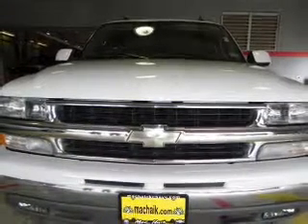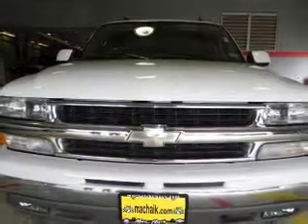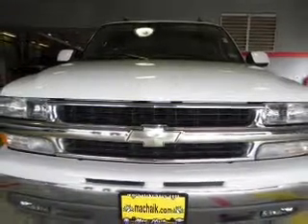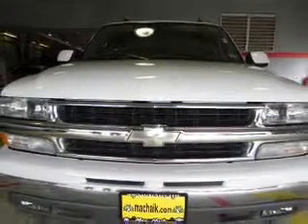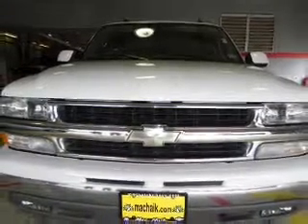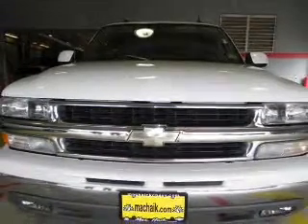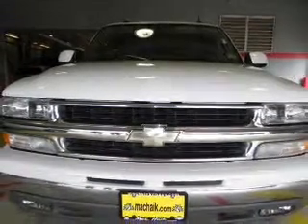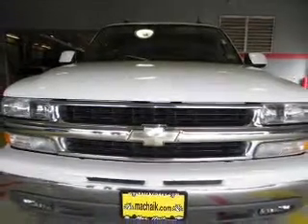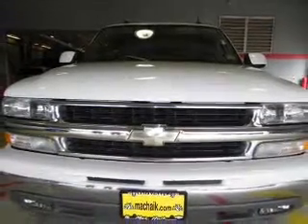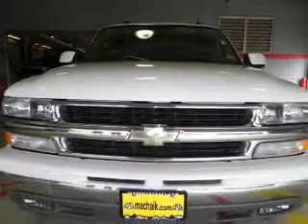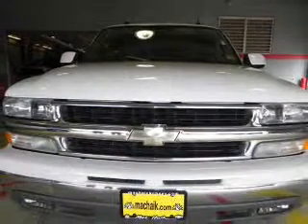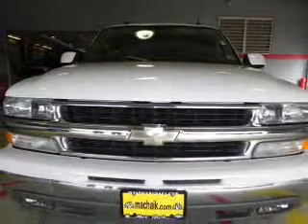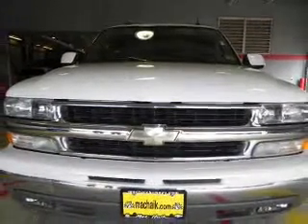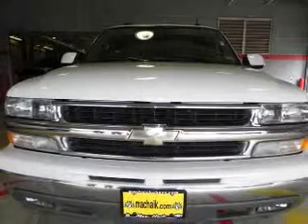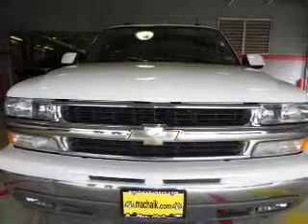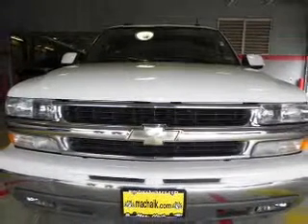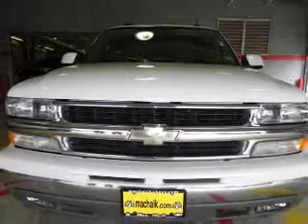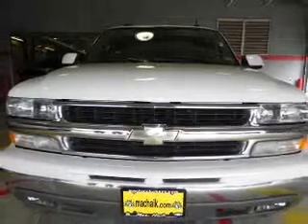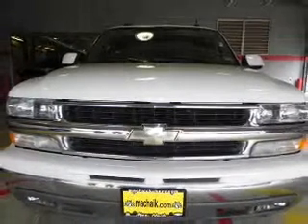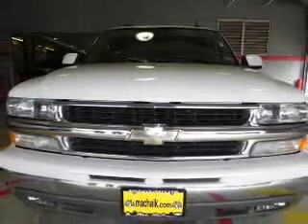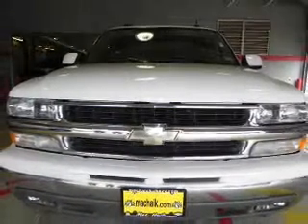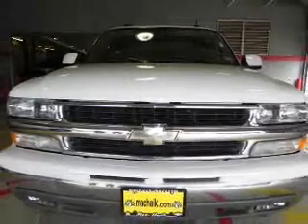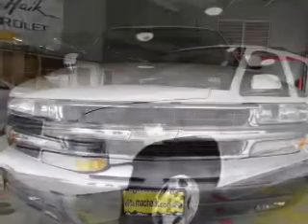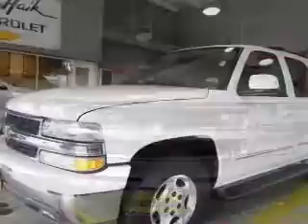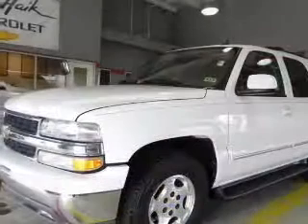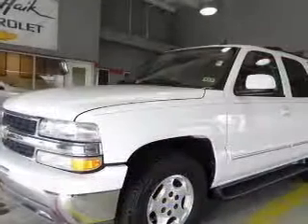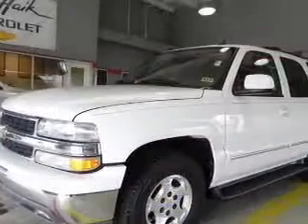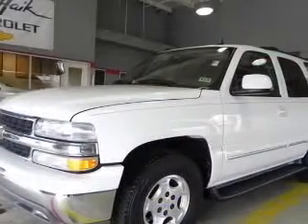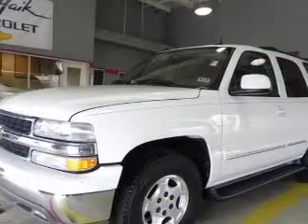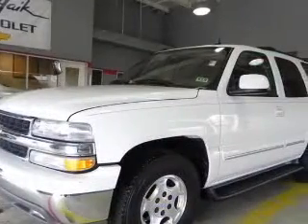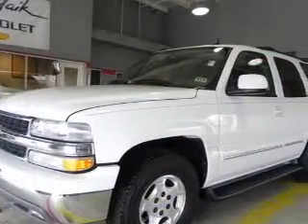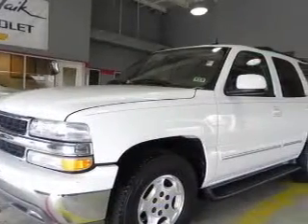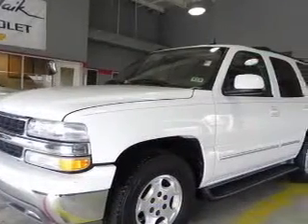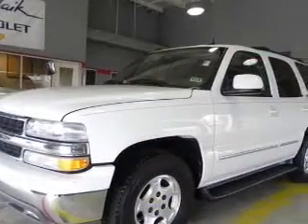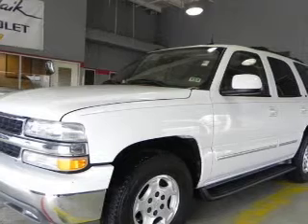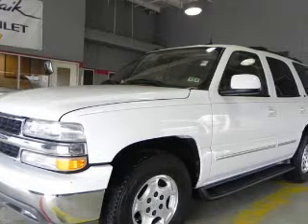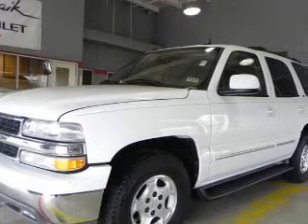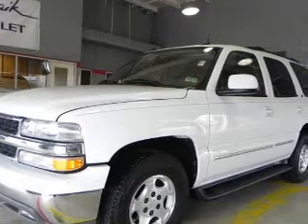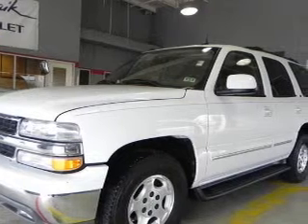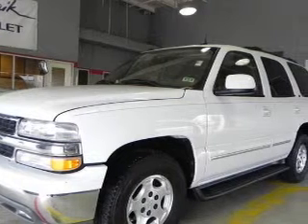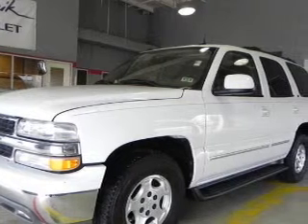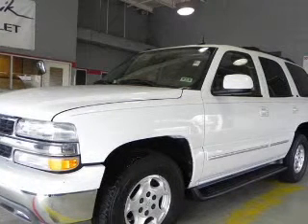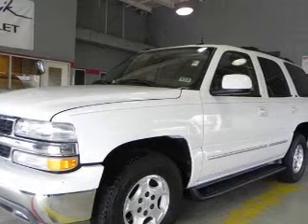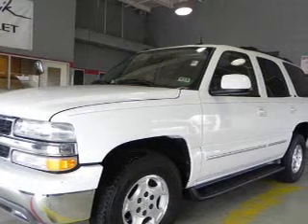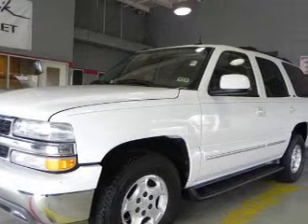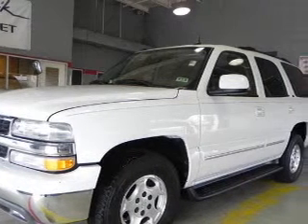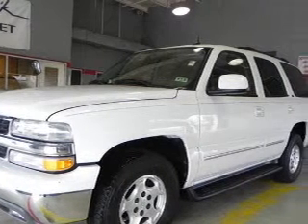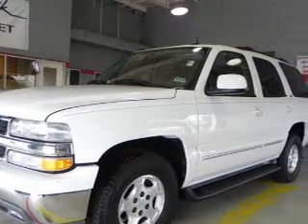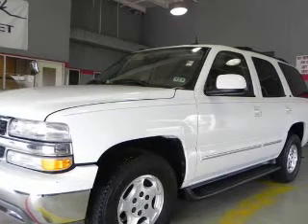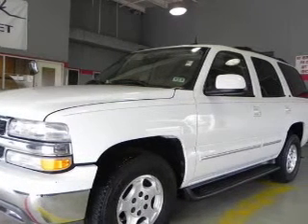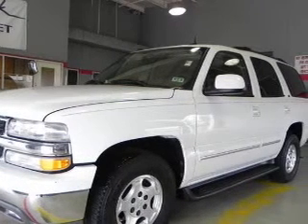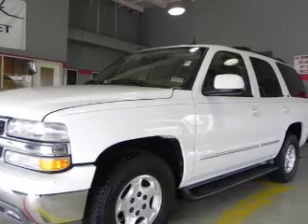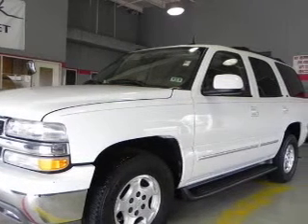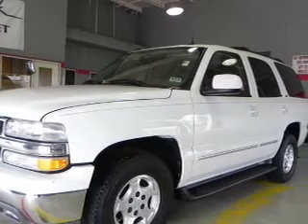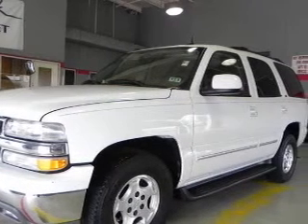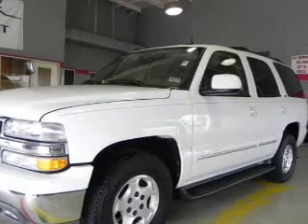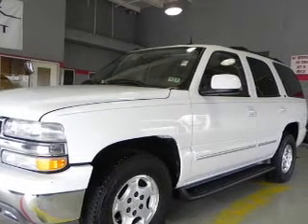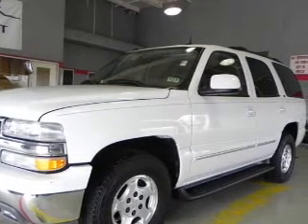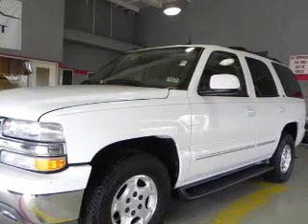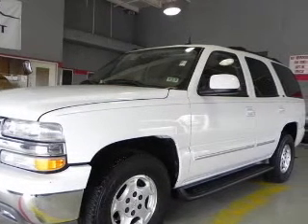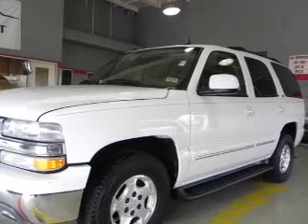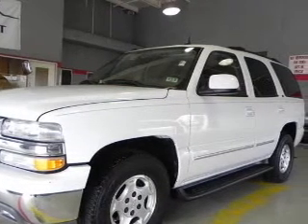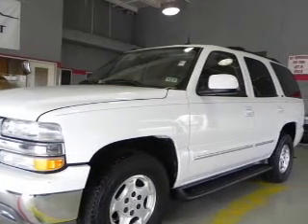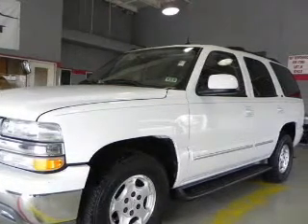With a powerful 8-cylinder engine connected to a smooth shifting transmission, premium wheels give a more luxurious look.